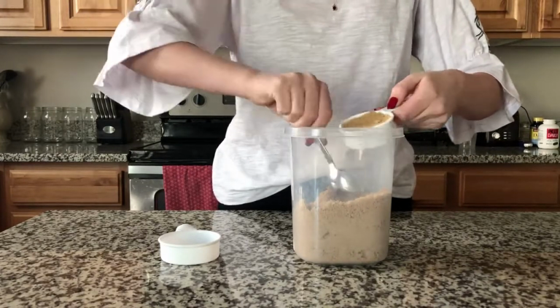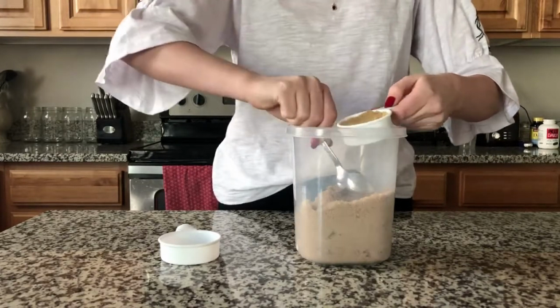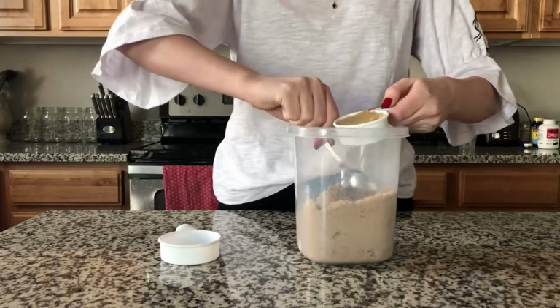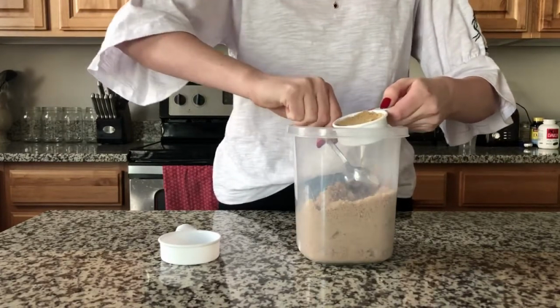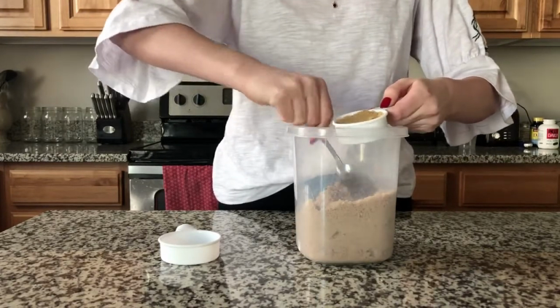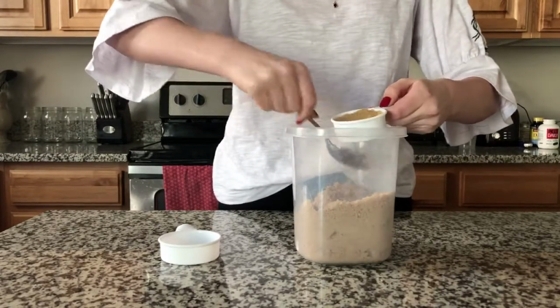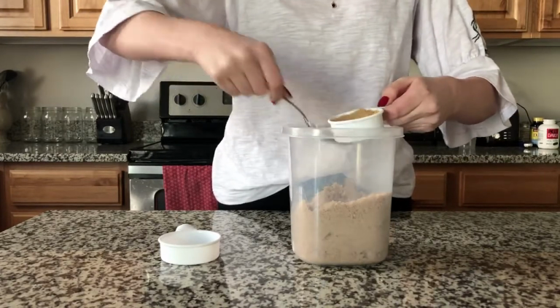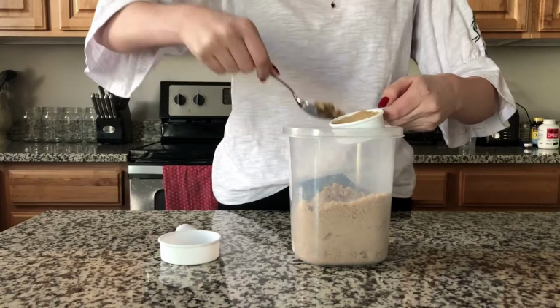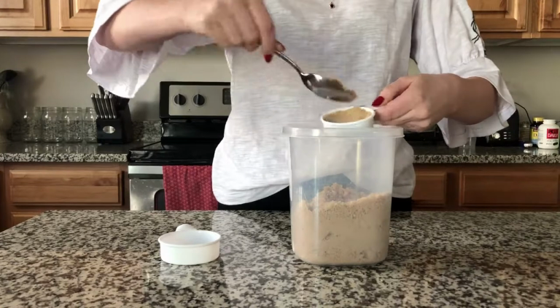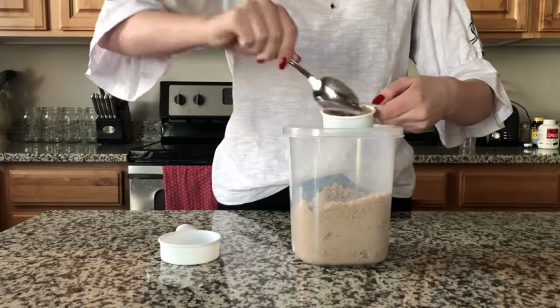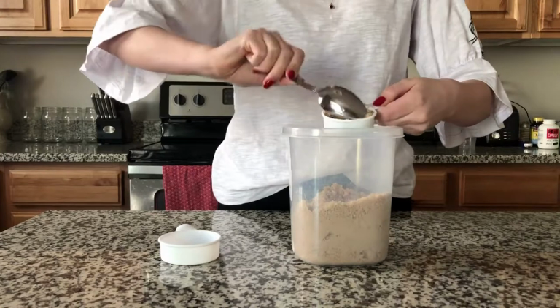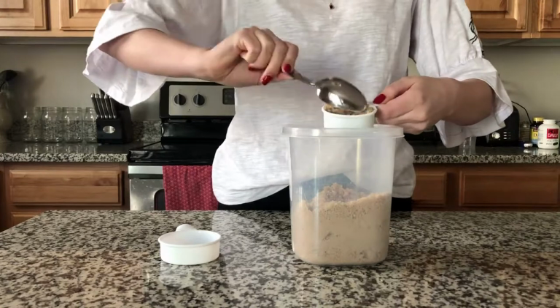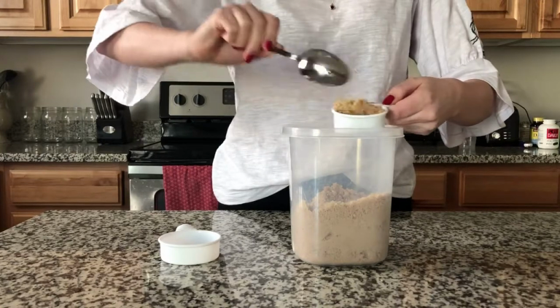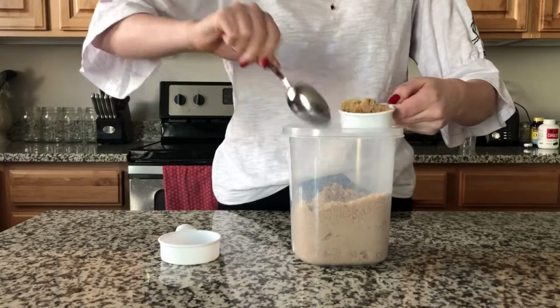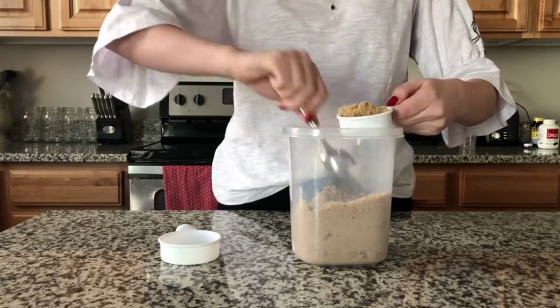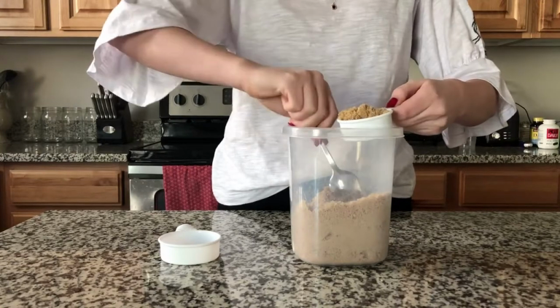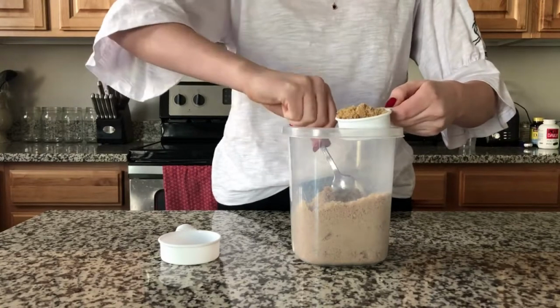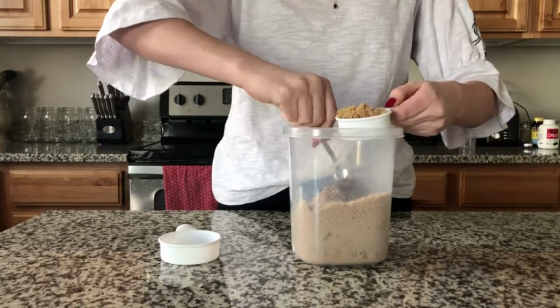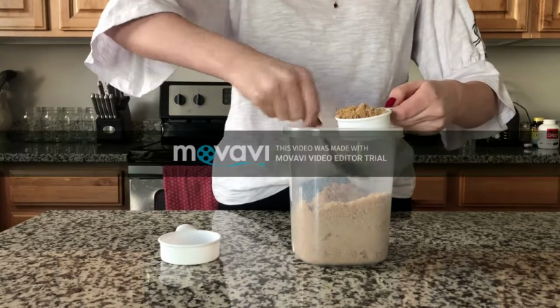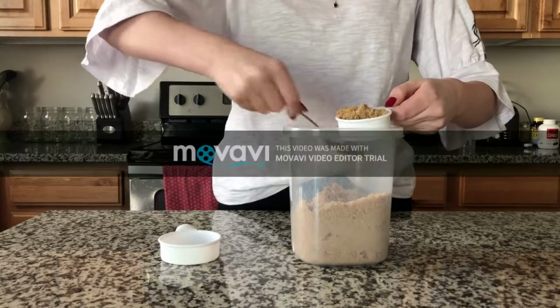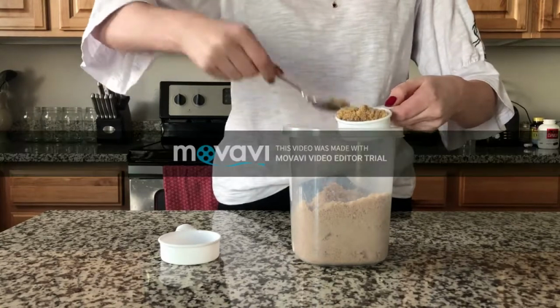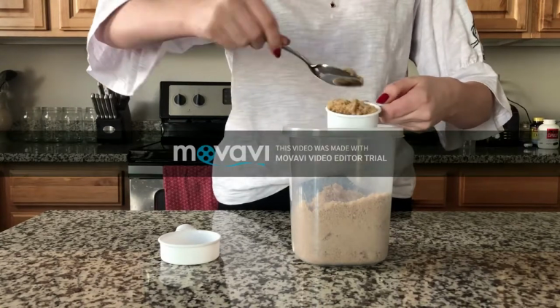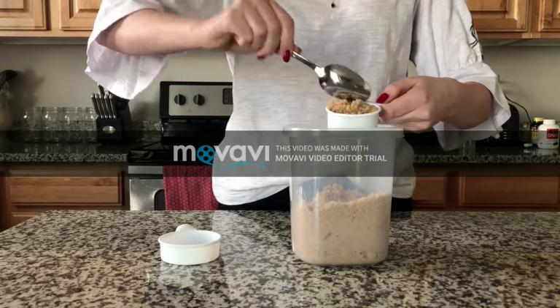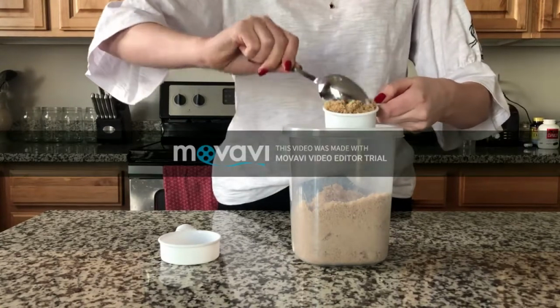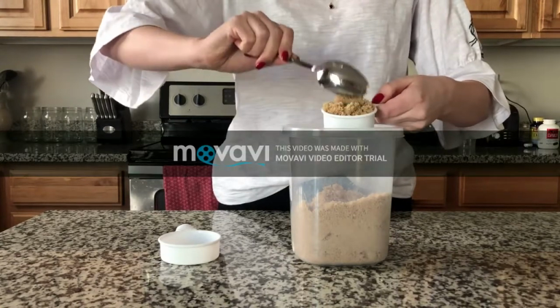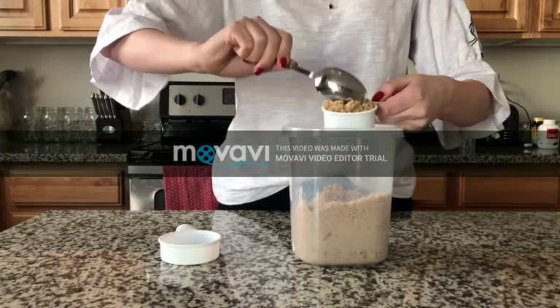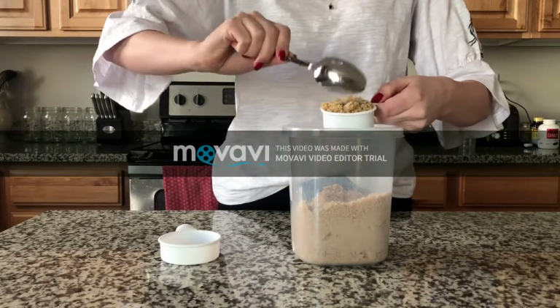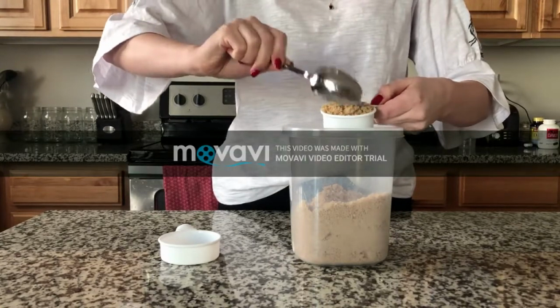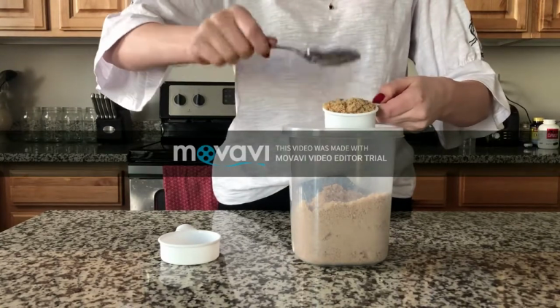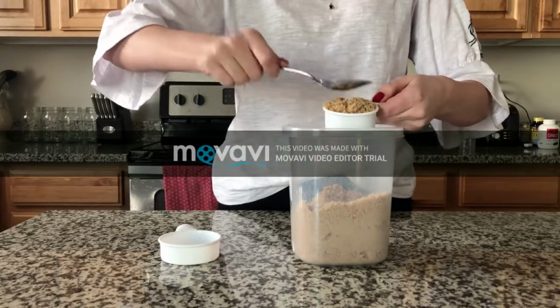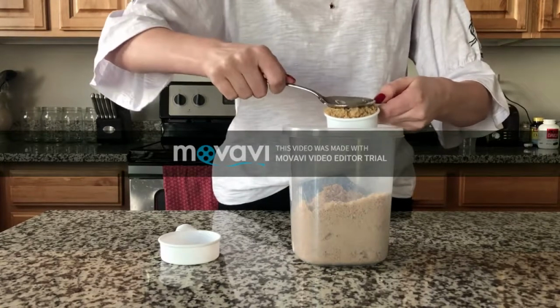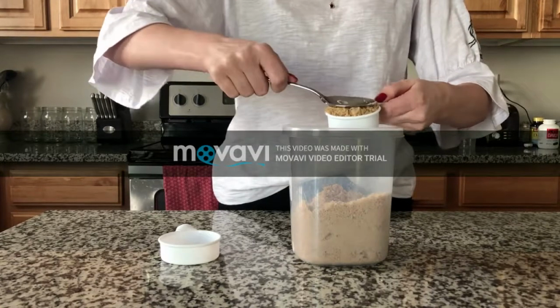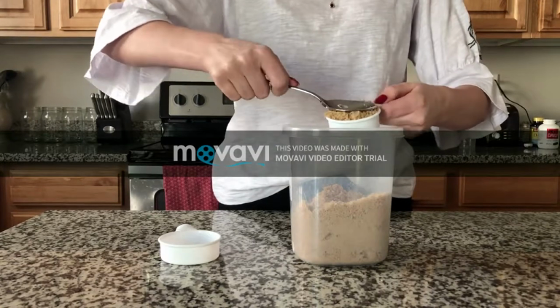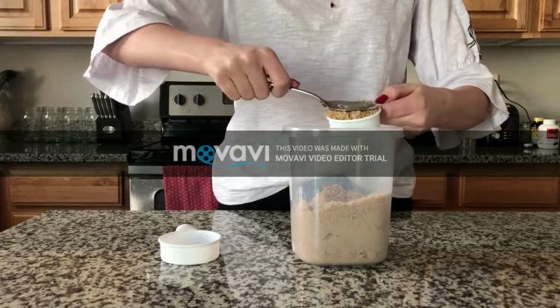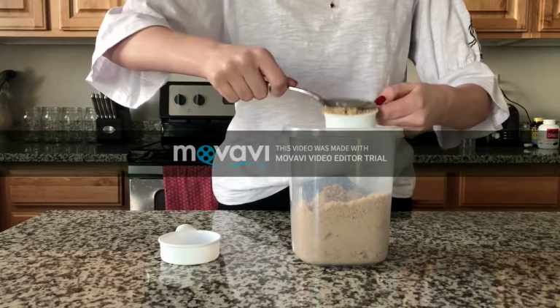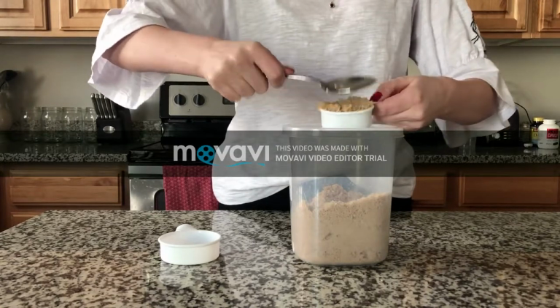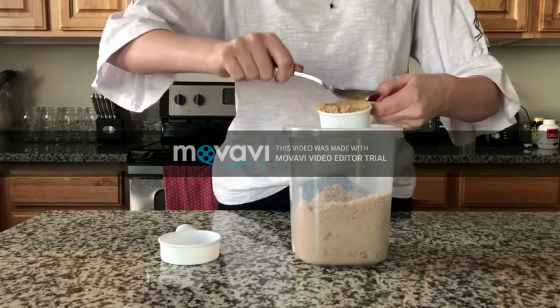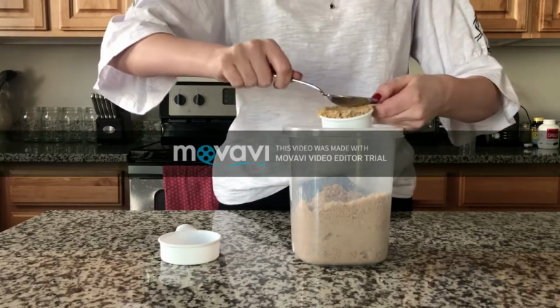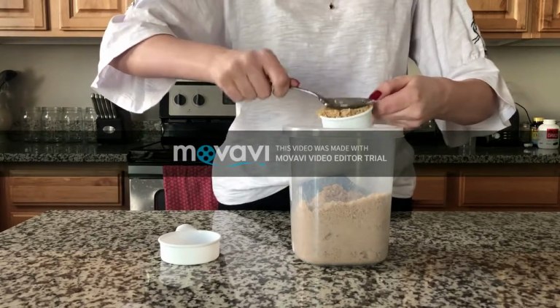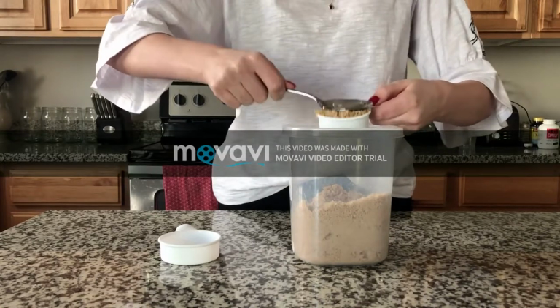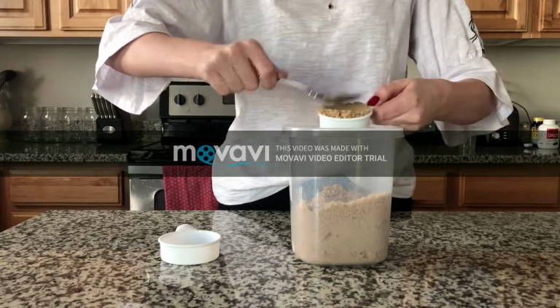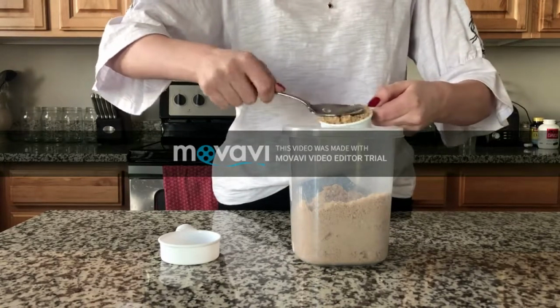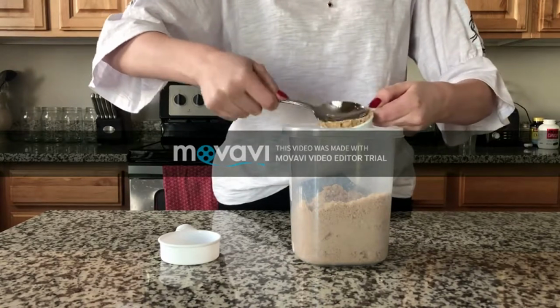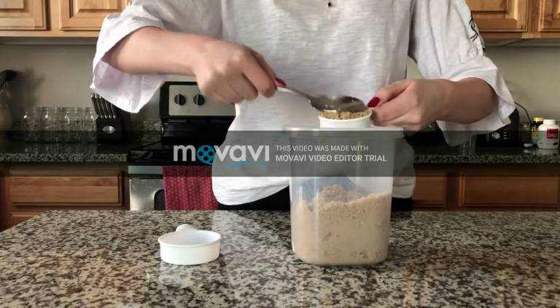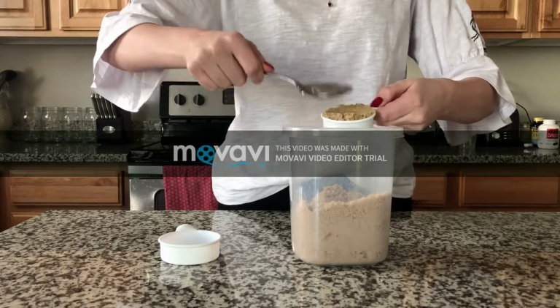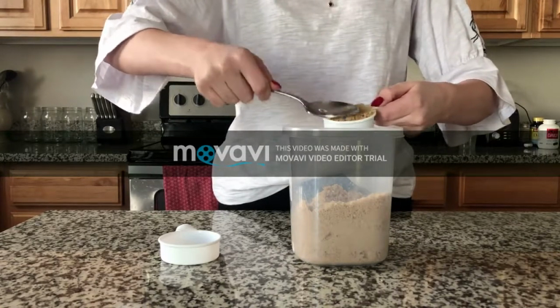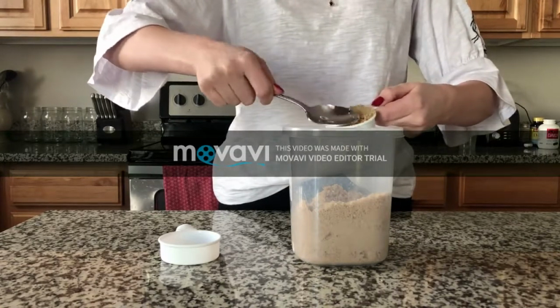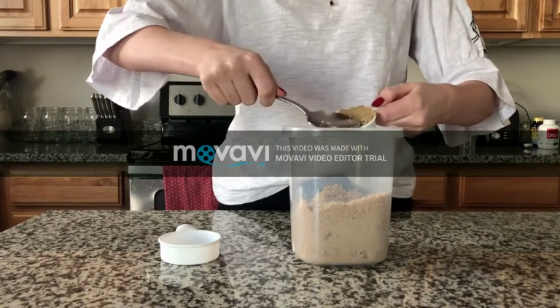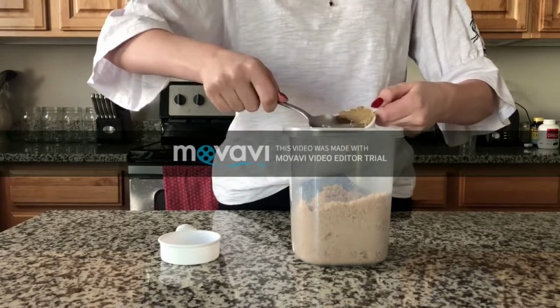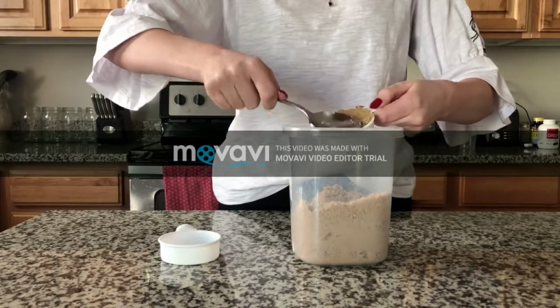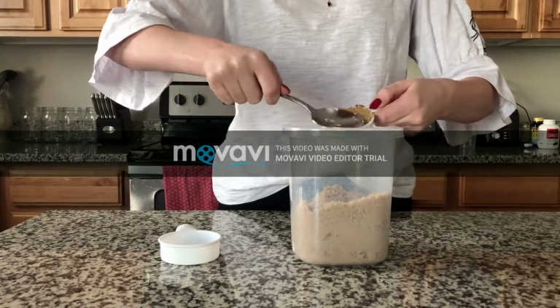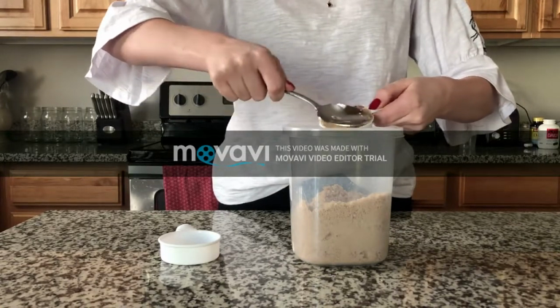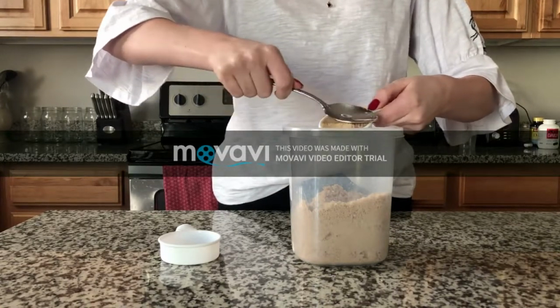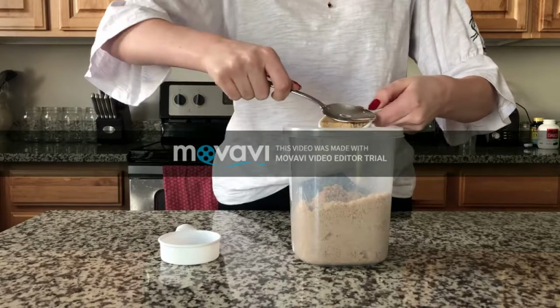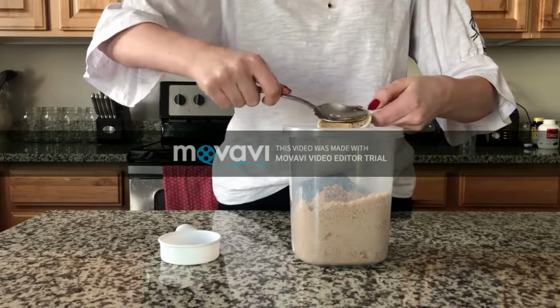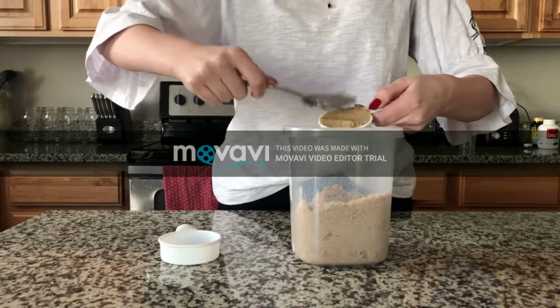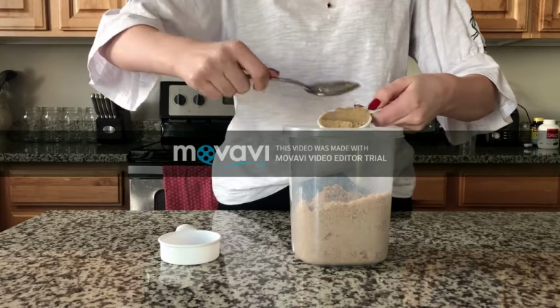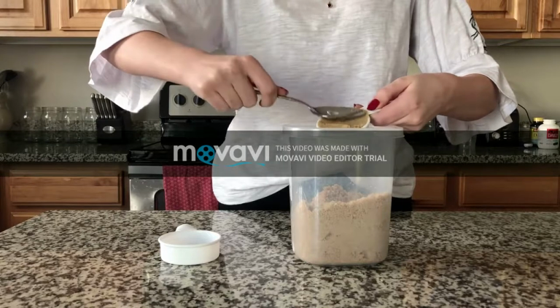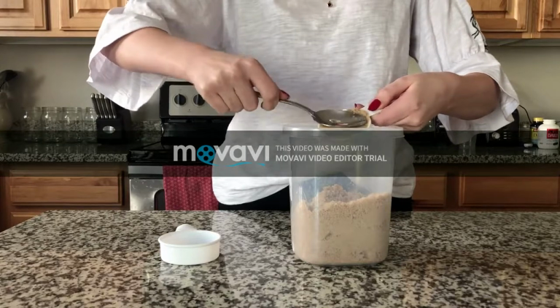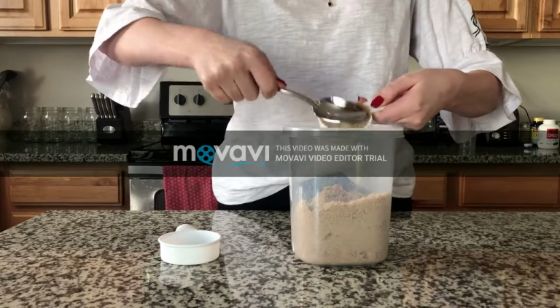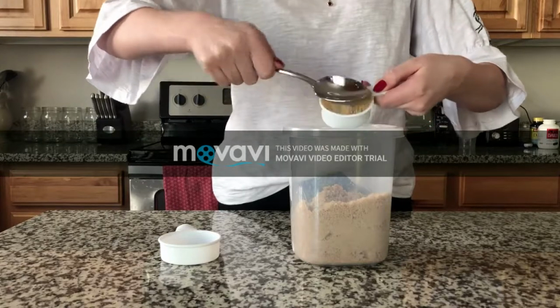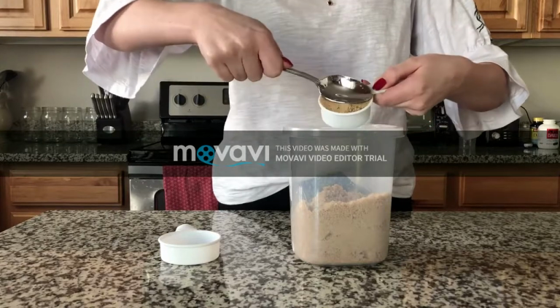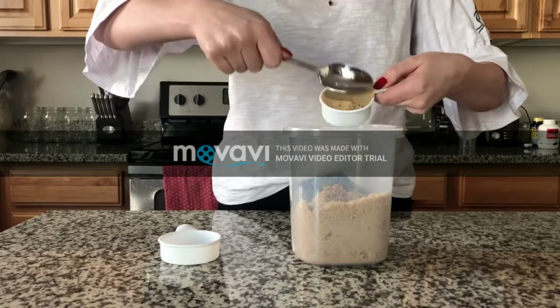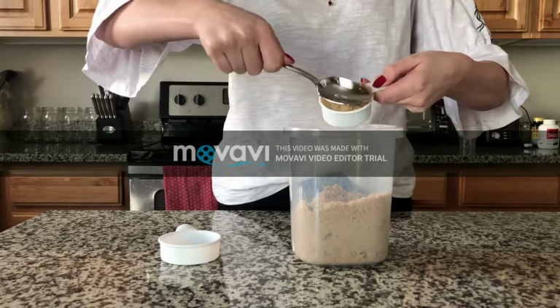You can check to see if you did this correctly by dumping out the brown sugar and seeing if it holds its shape.